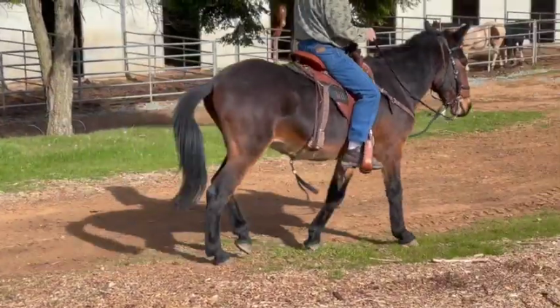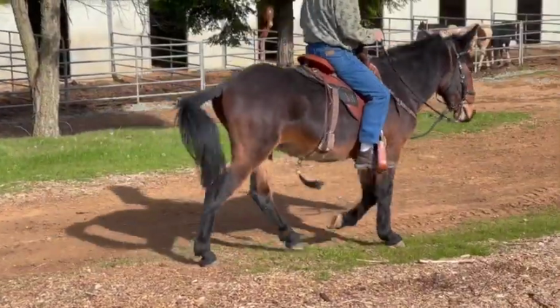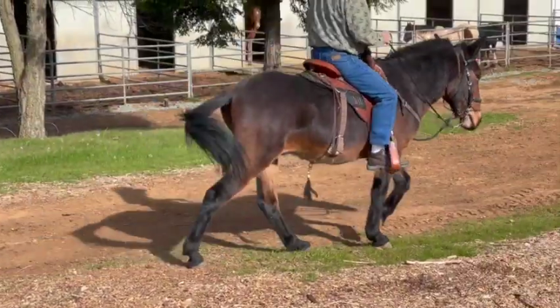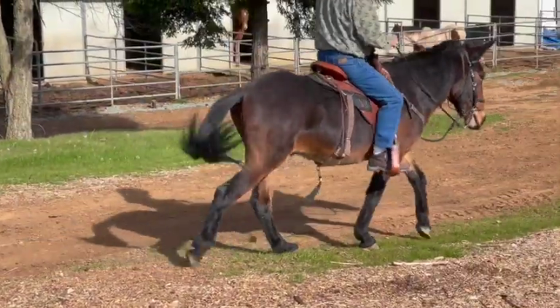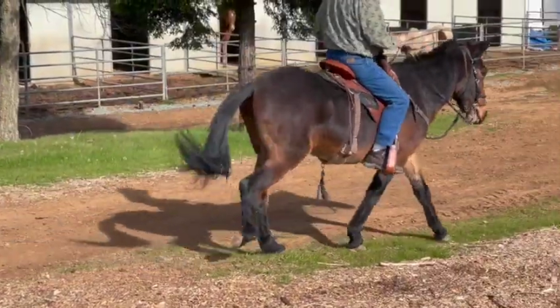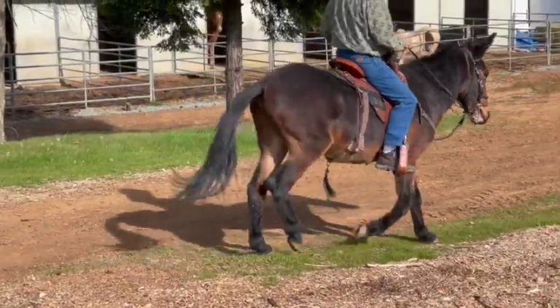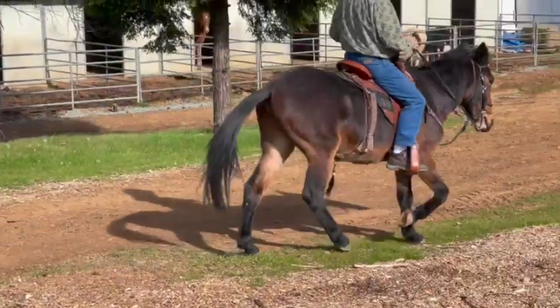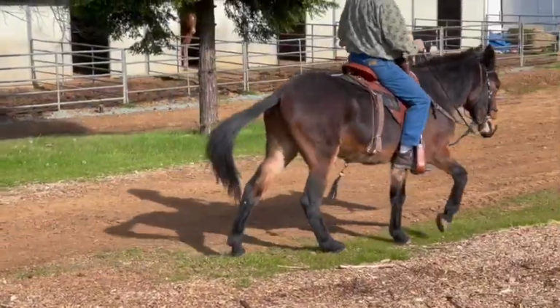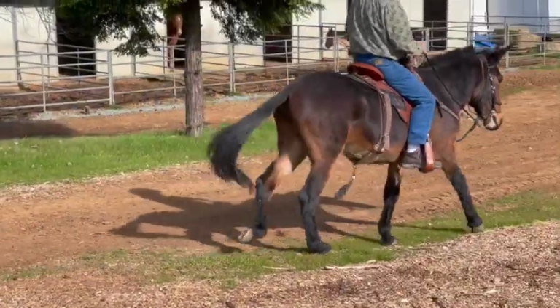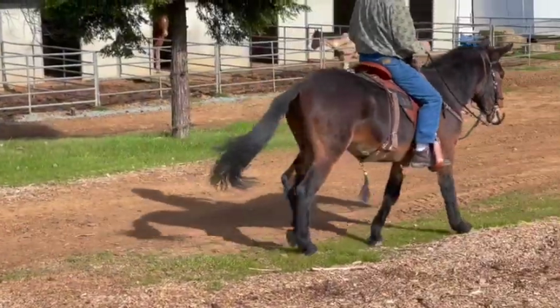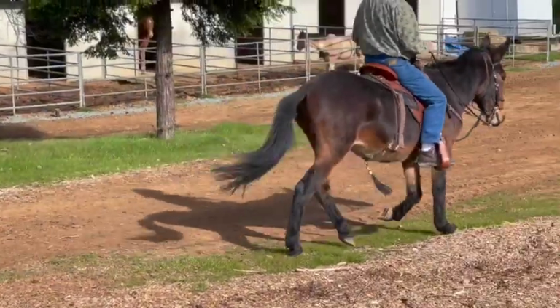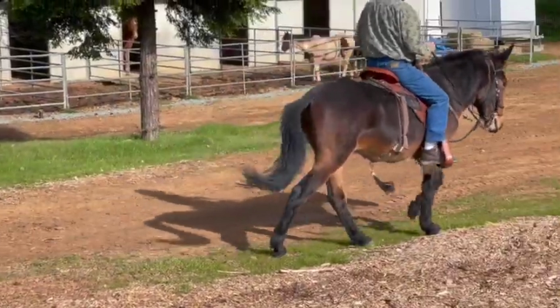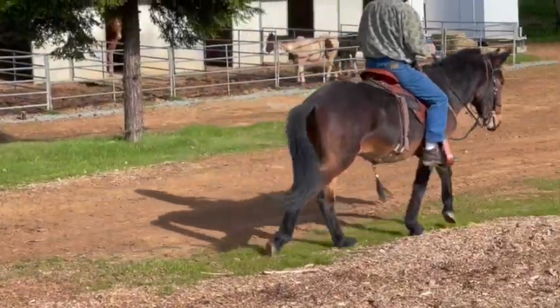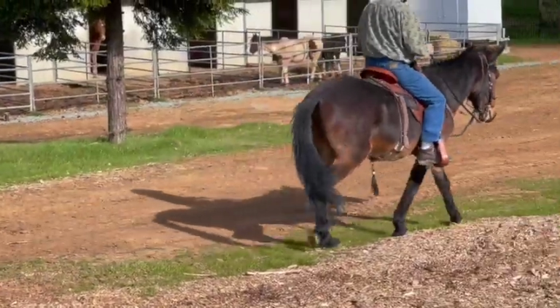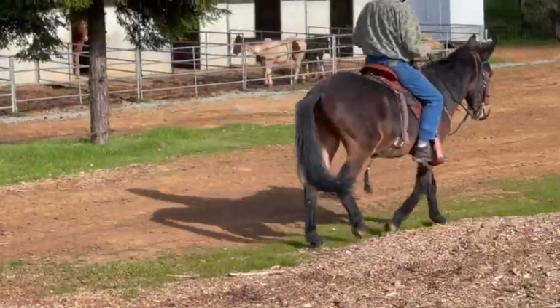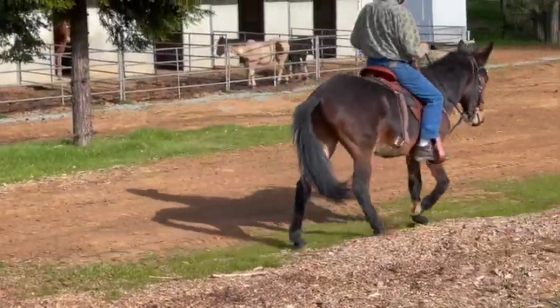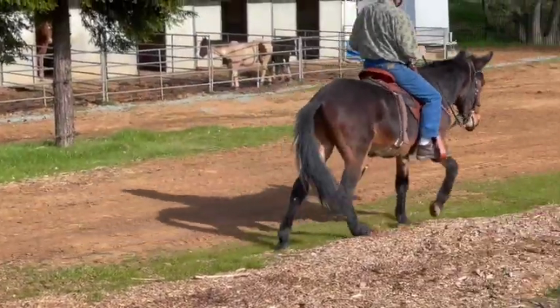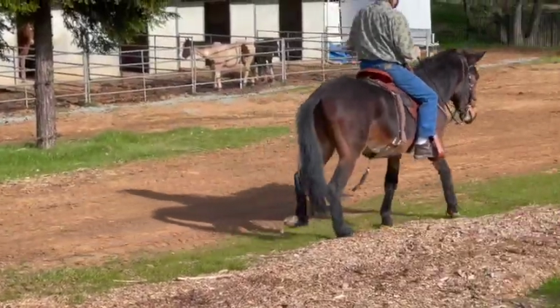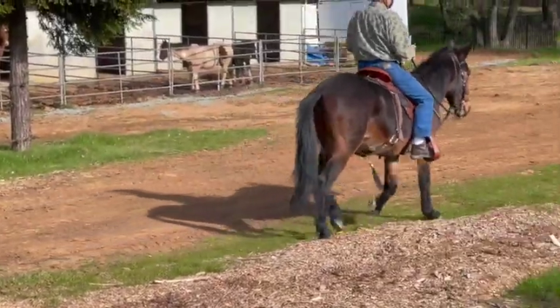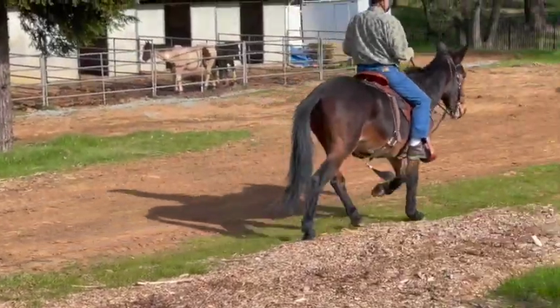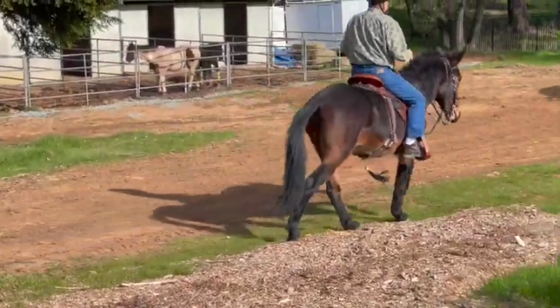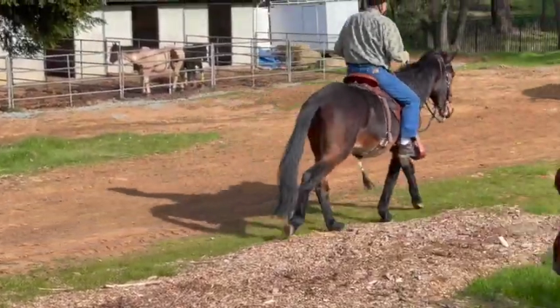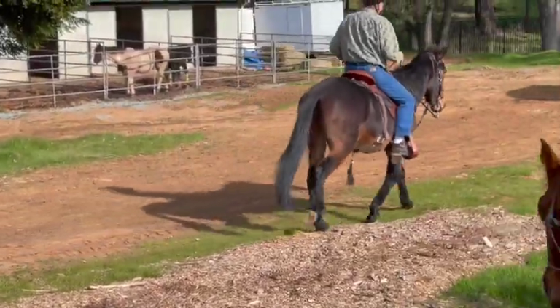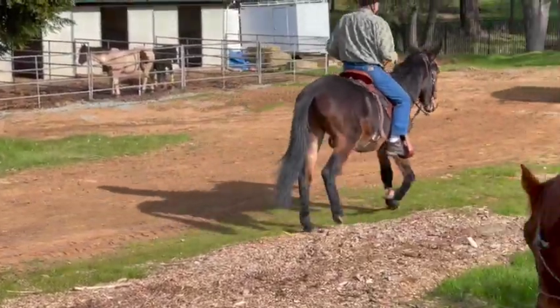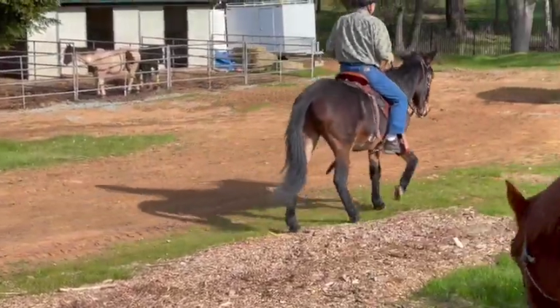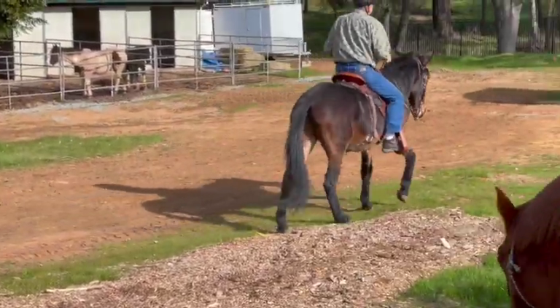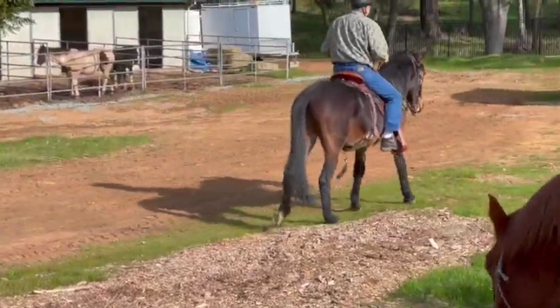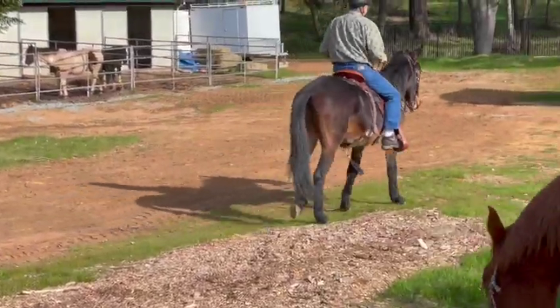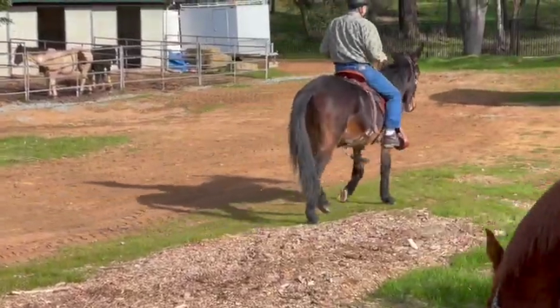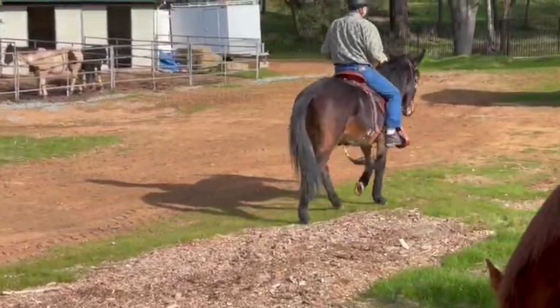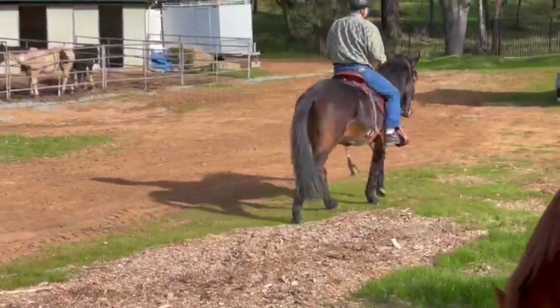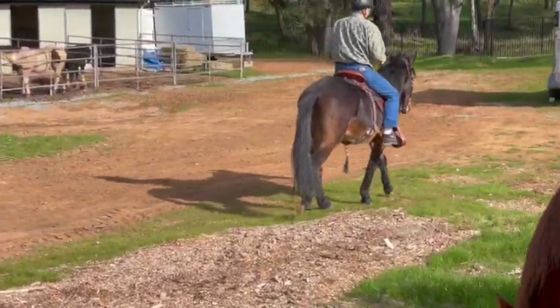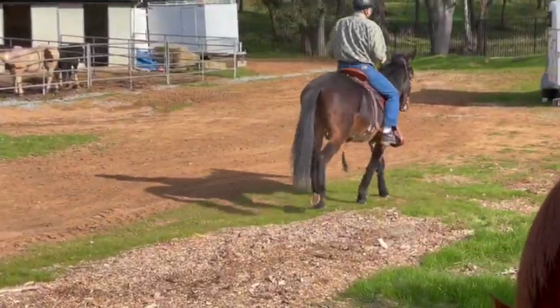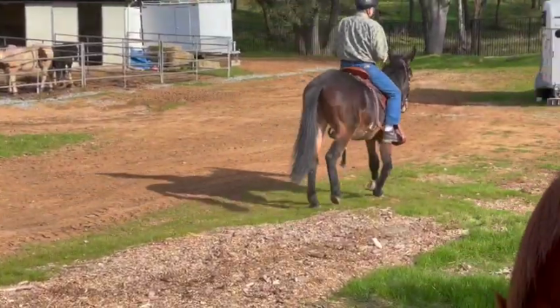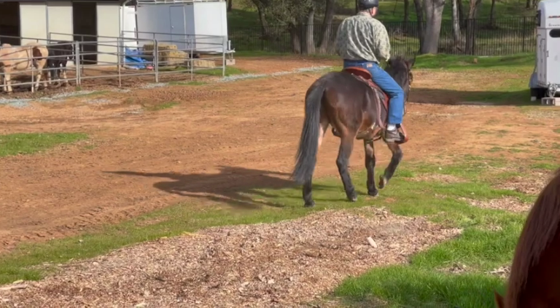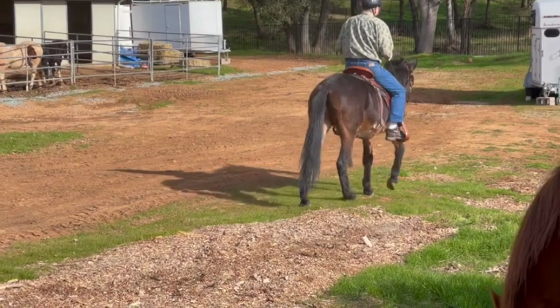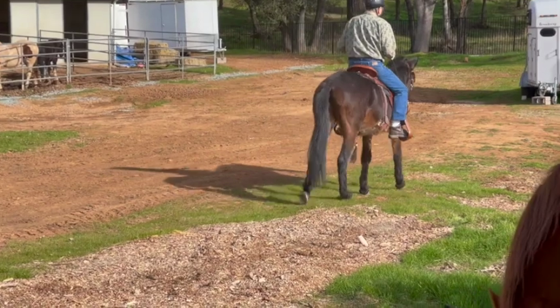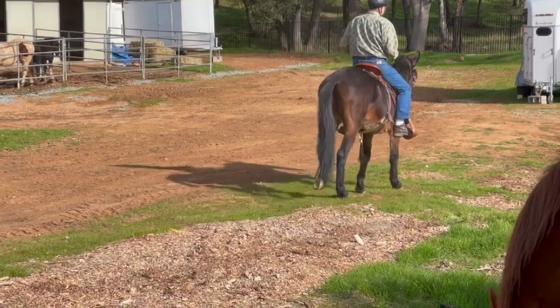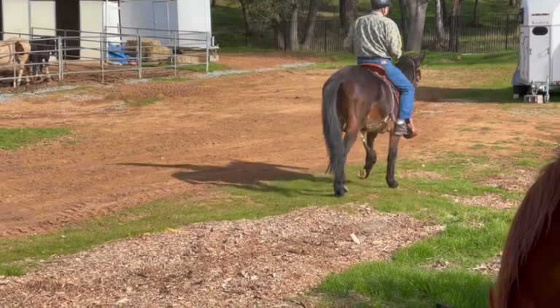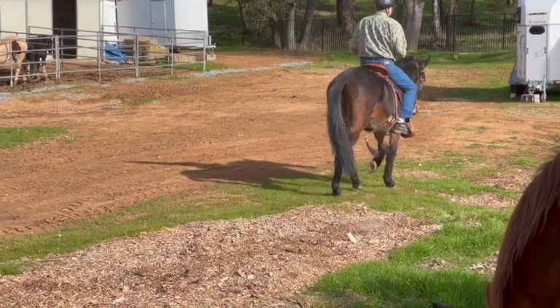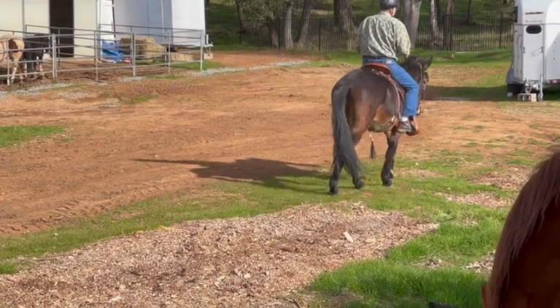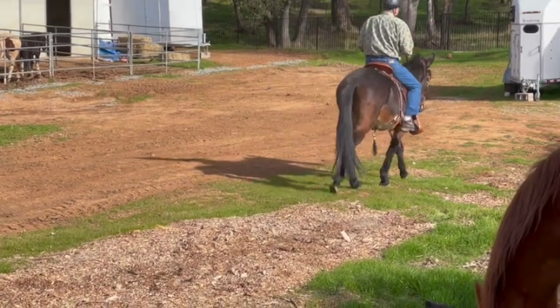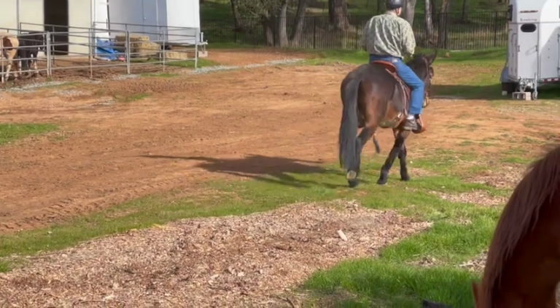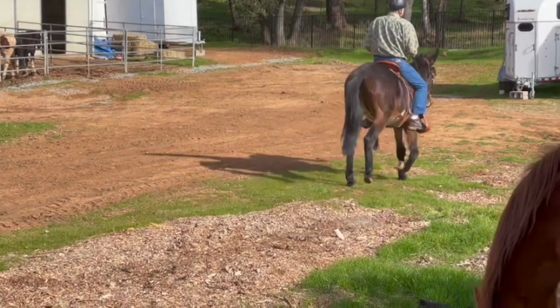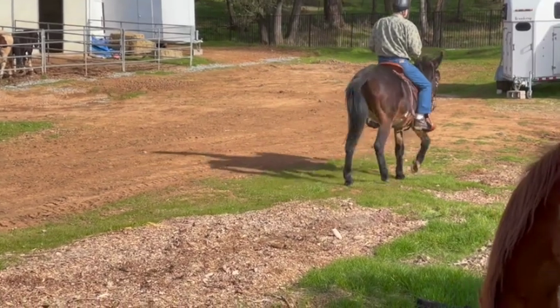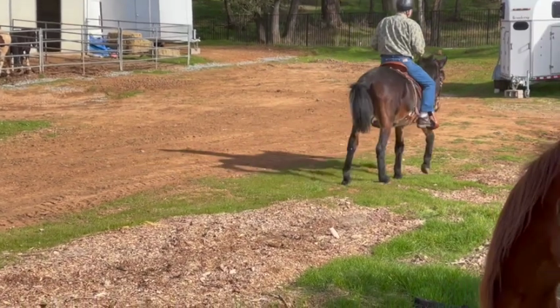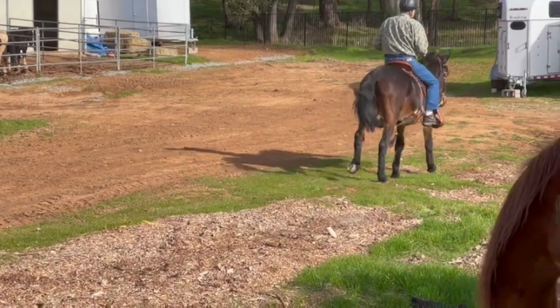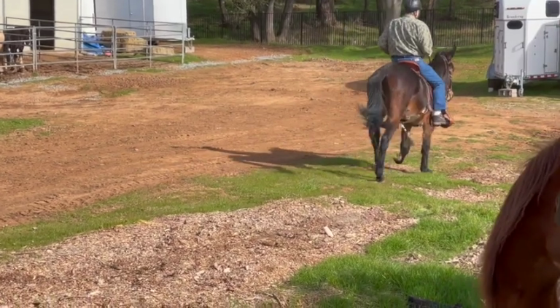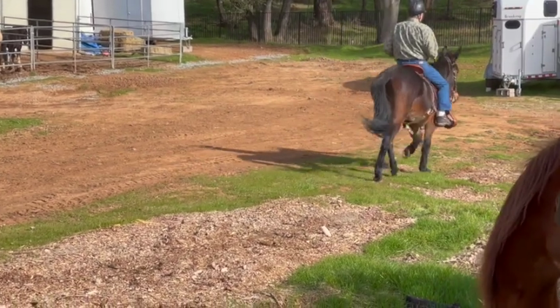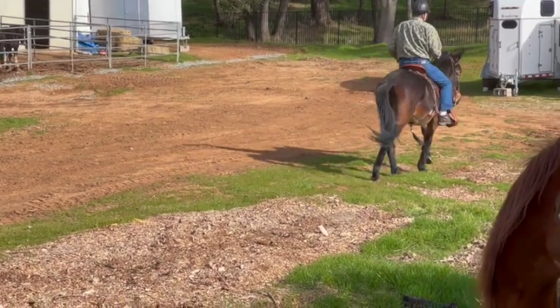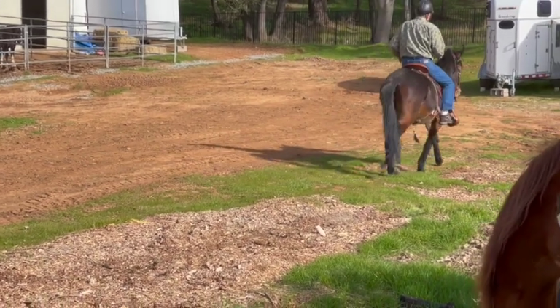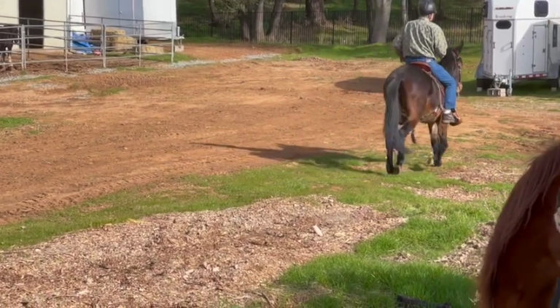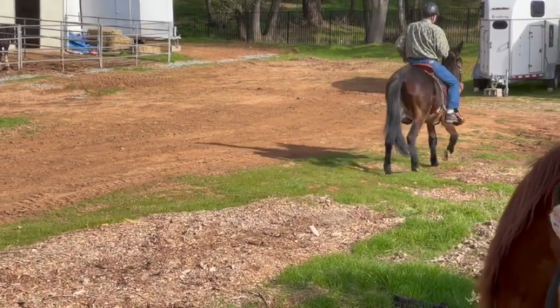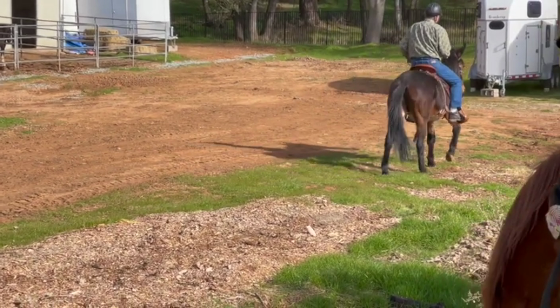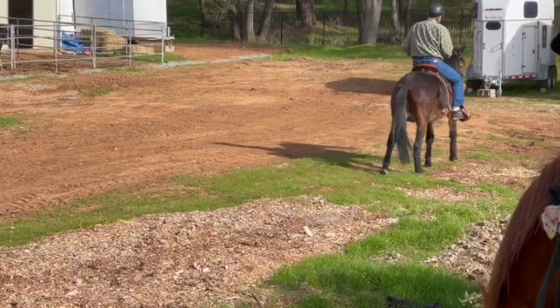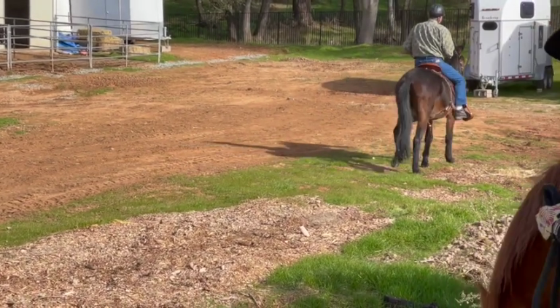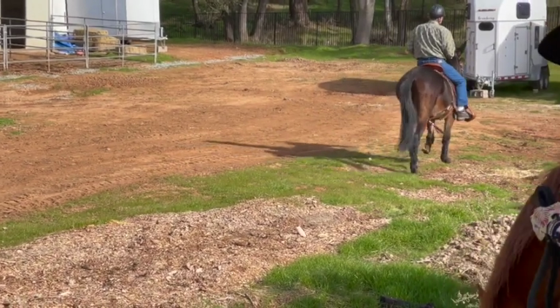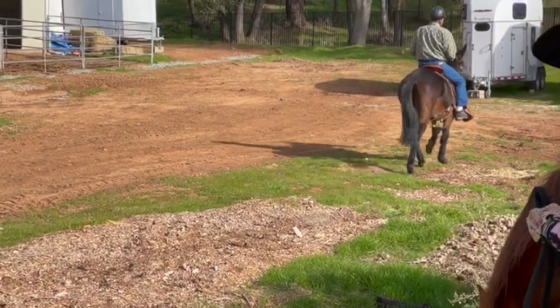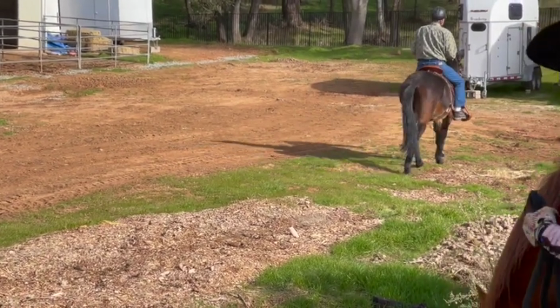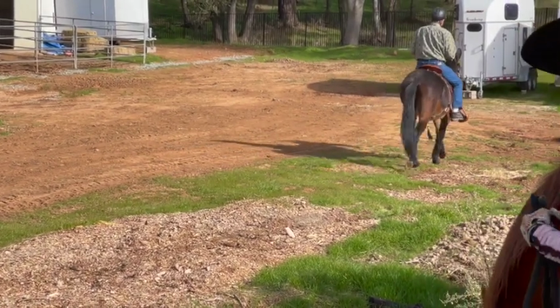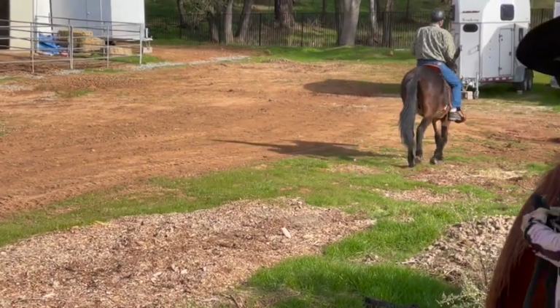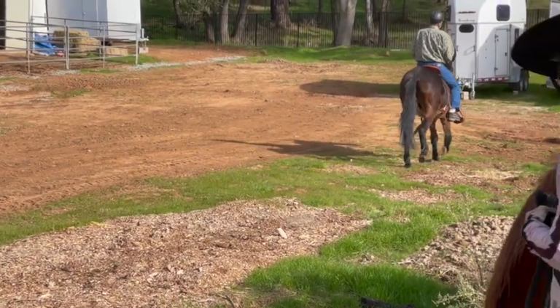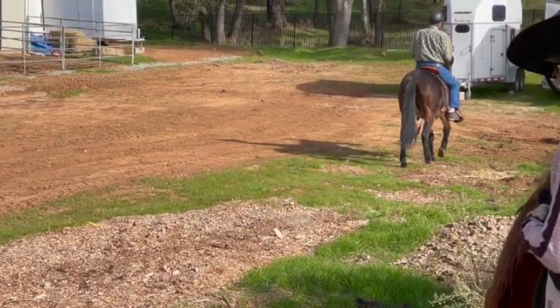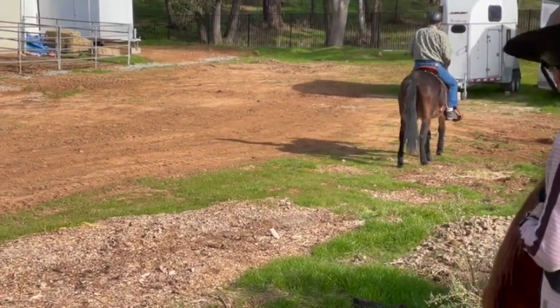As we go back and forth, we'll probably be able to go faster down the hill versus up. Just keep him in it.